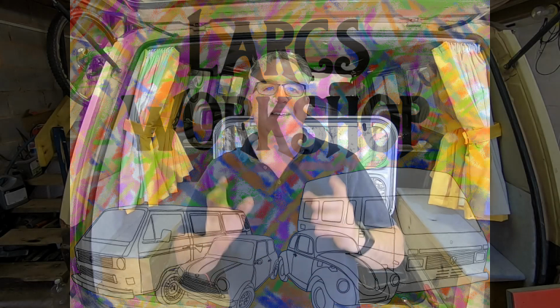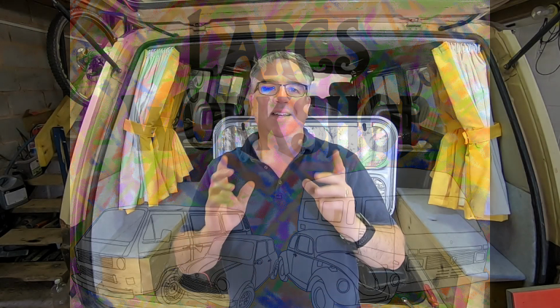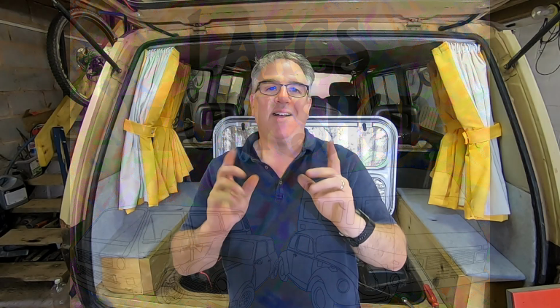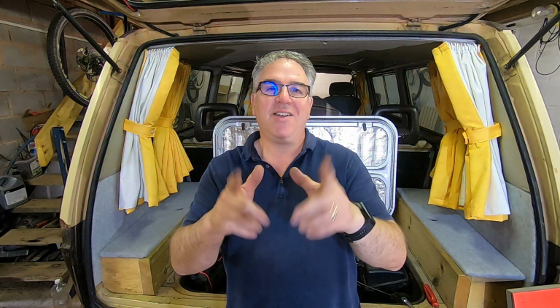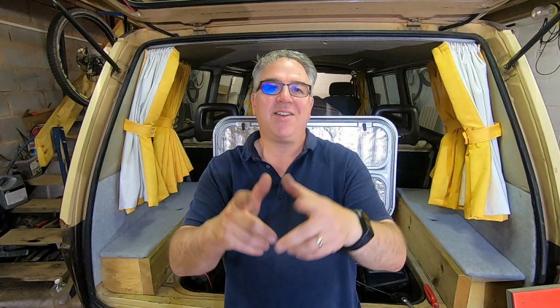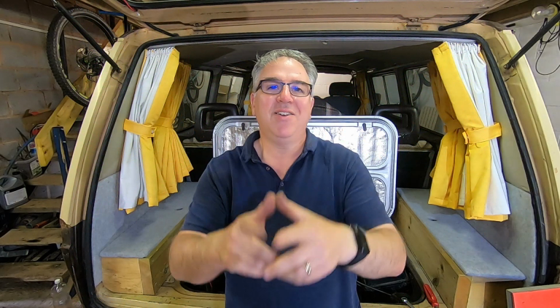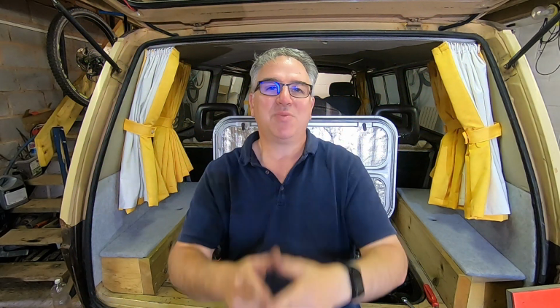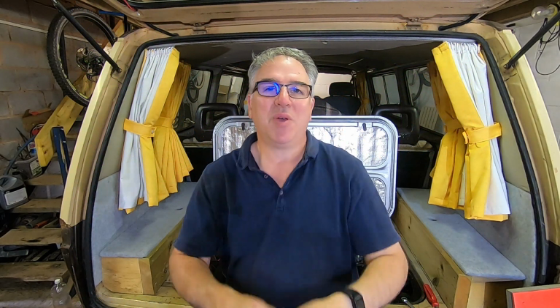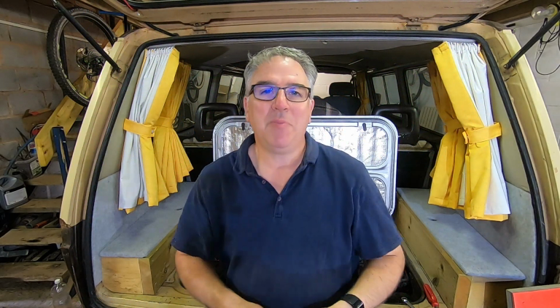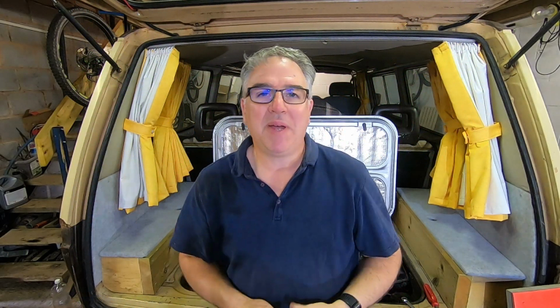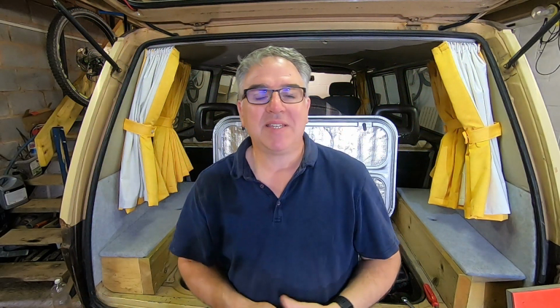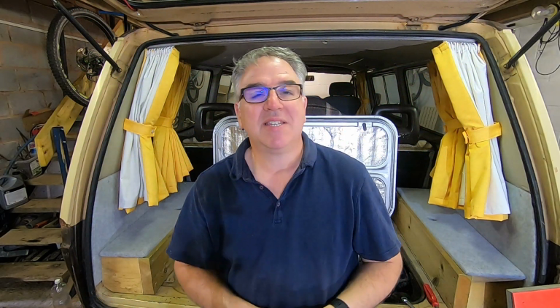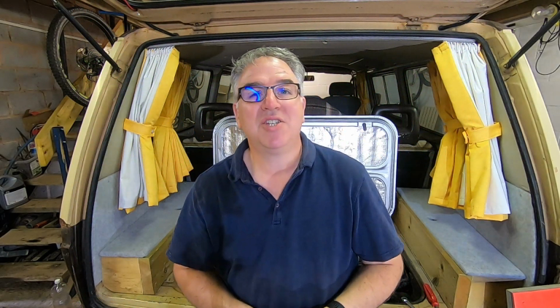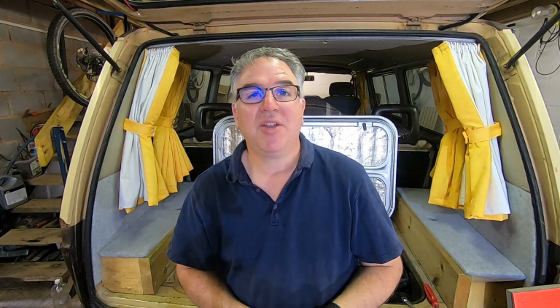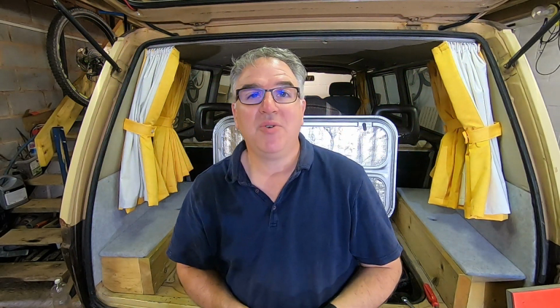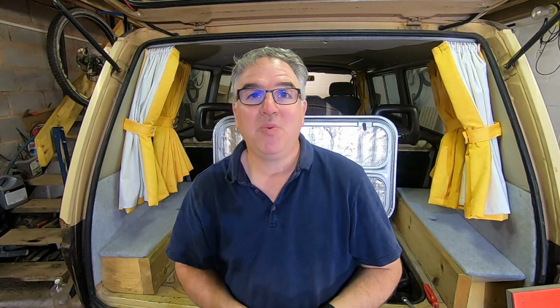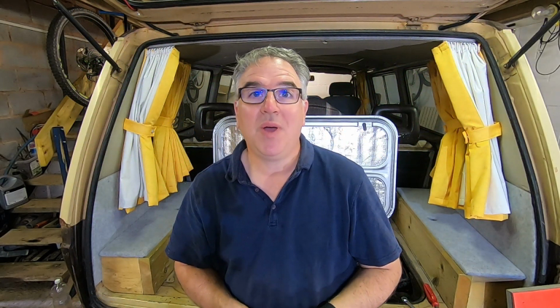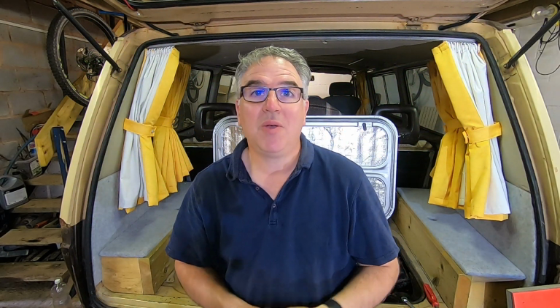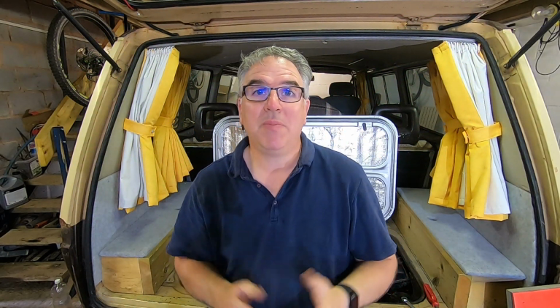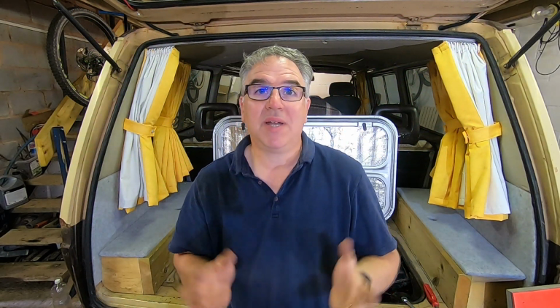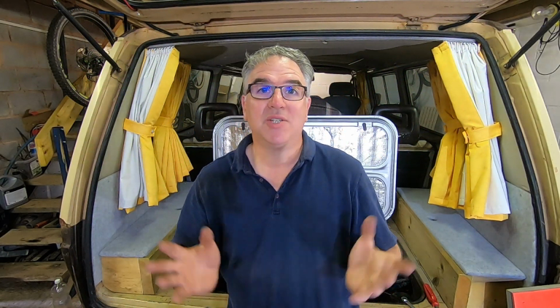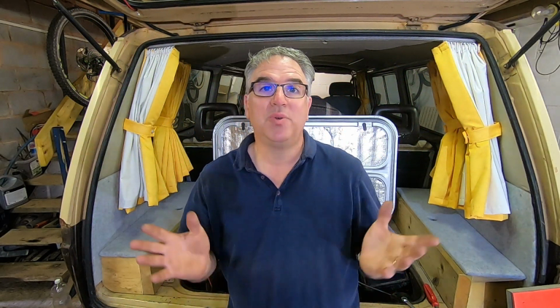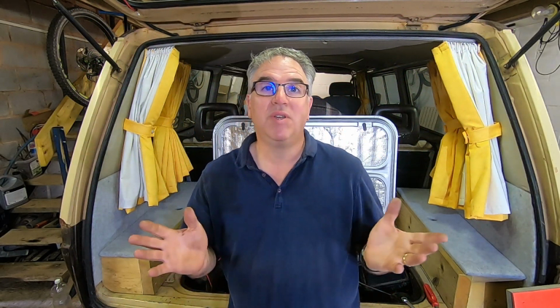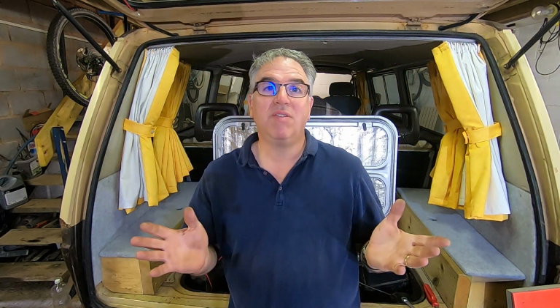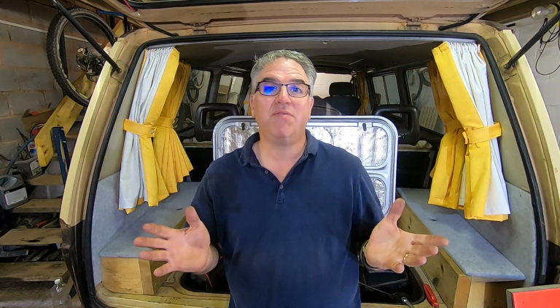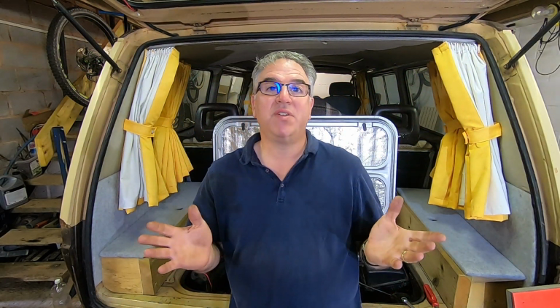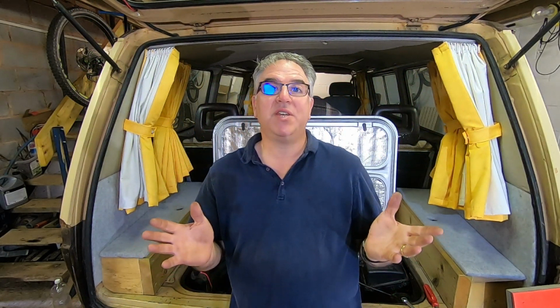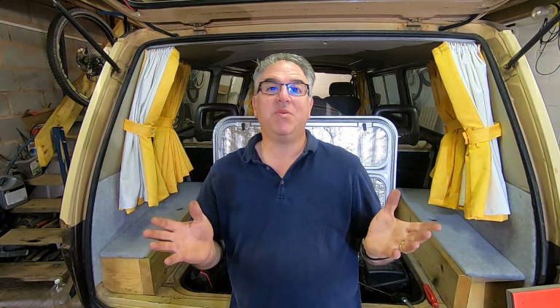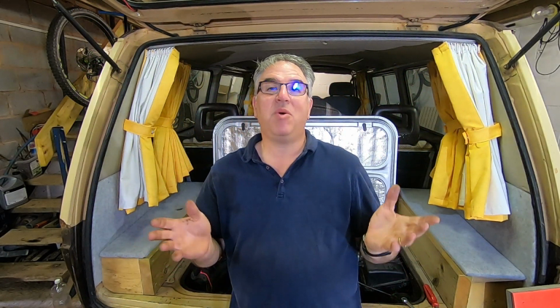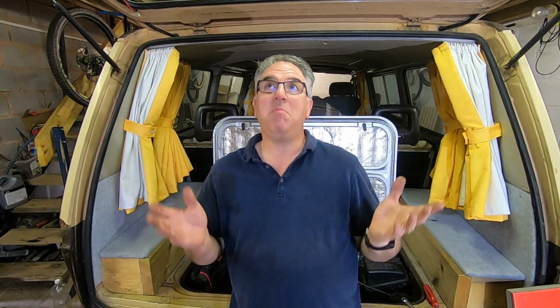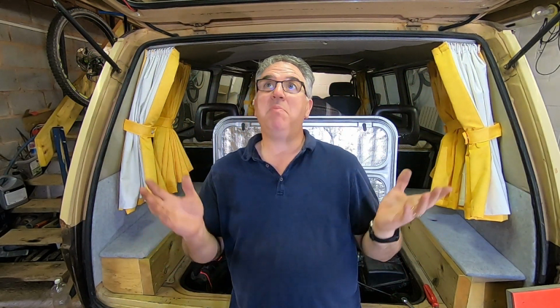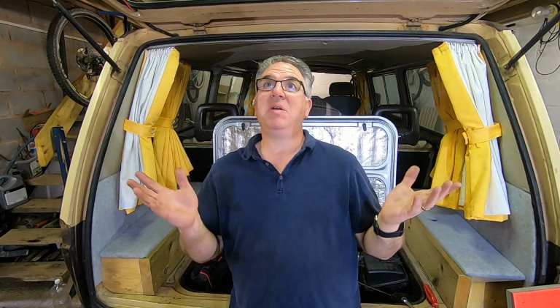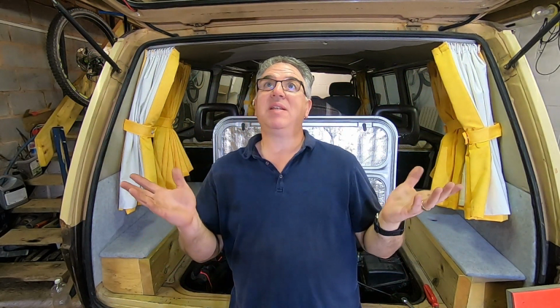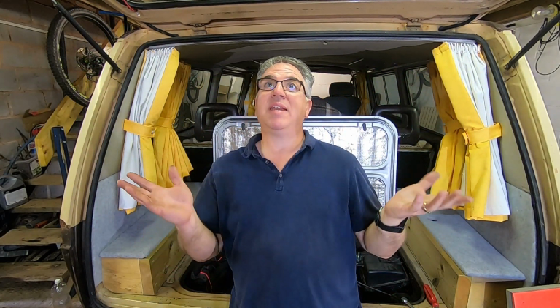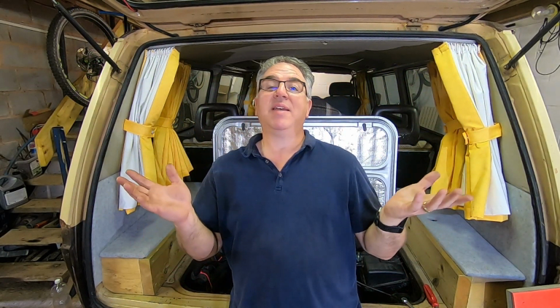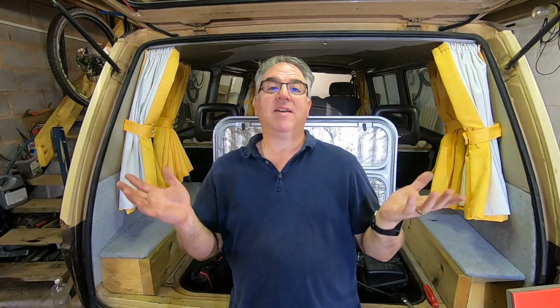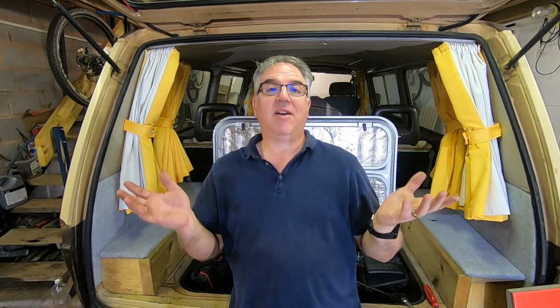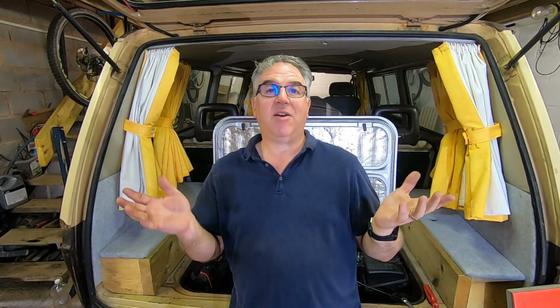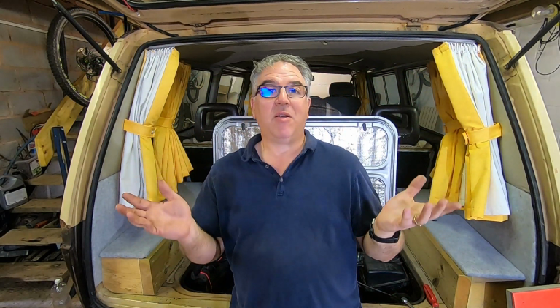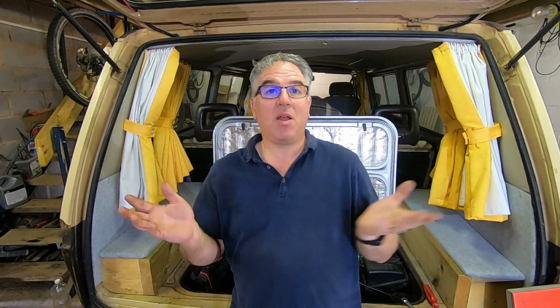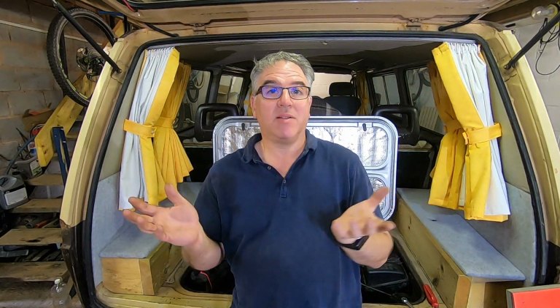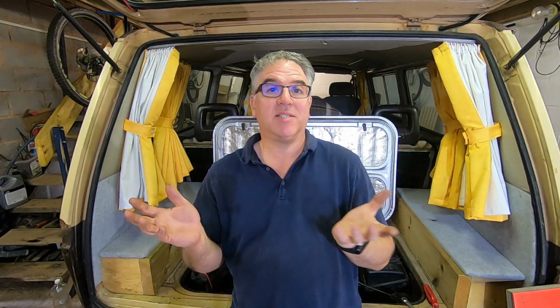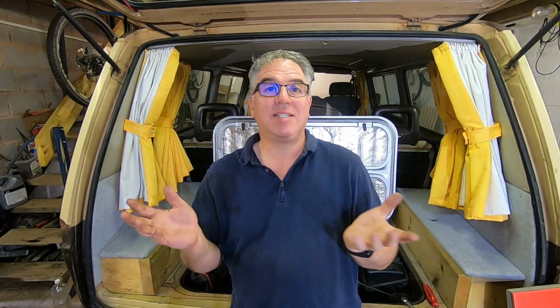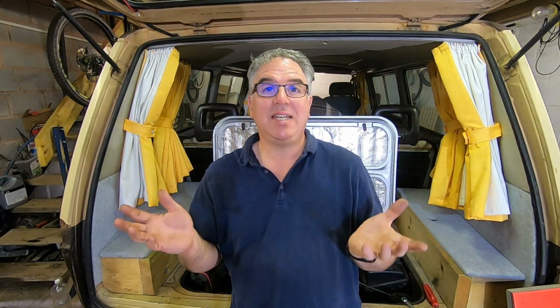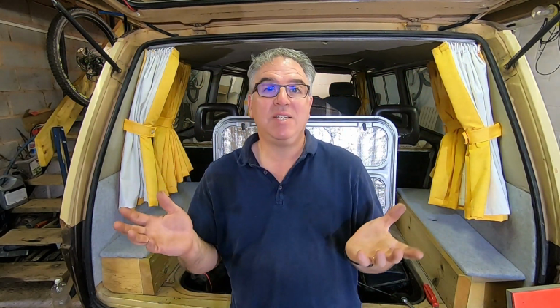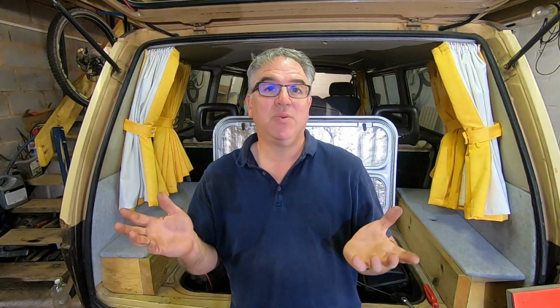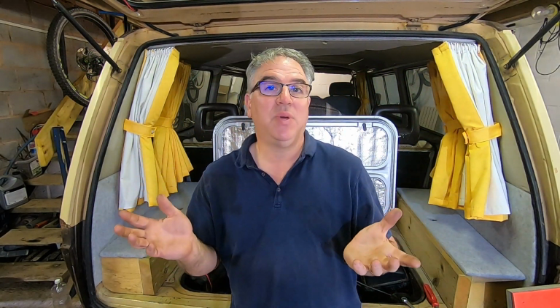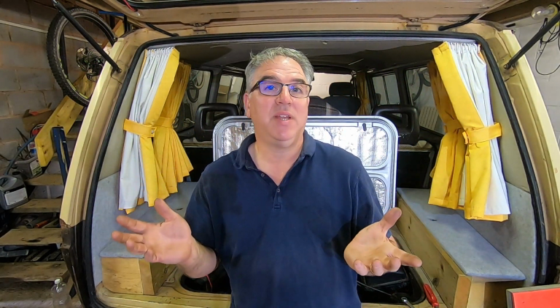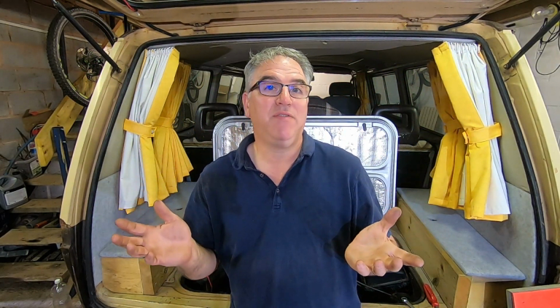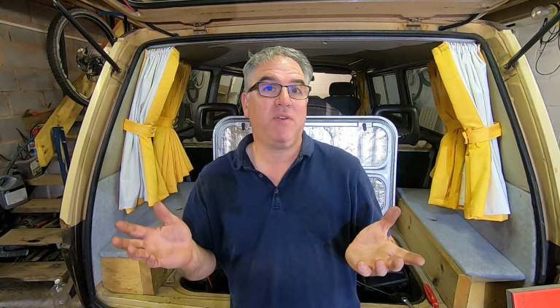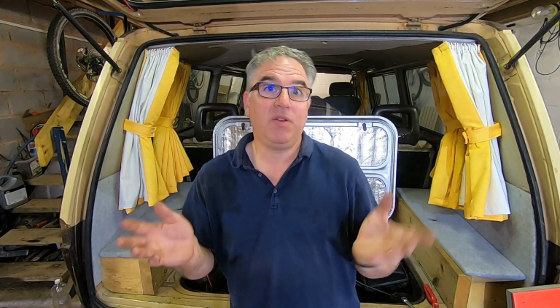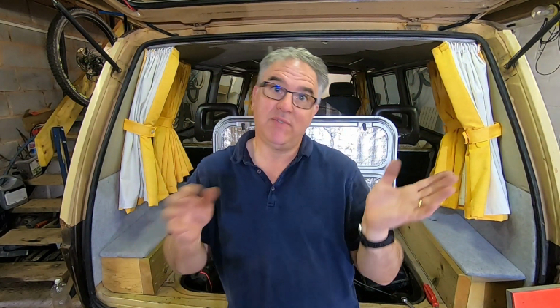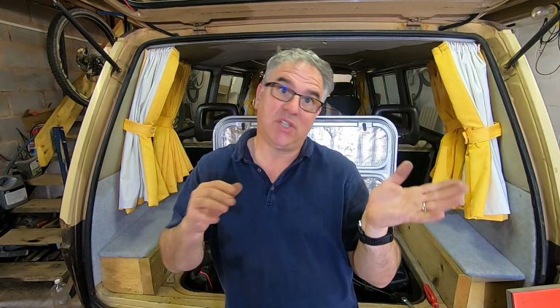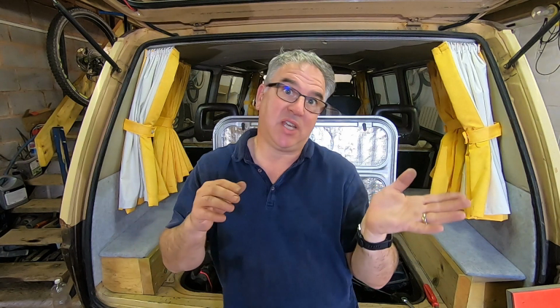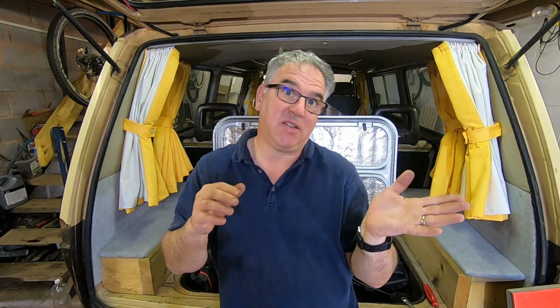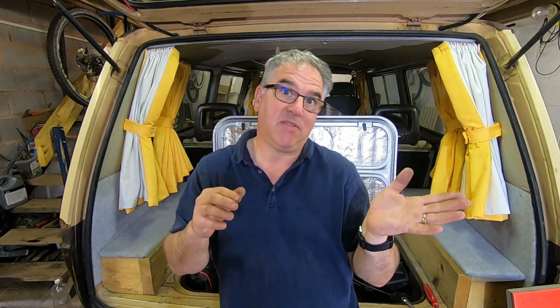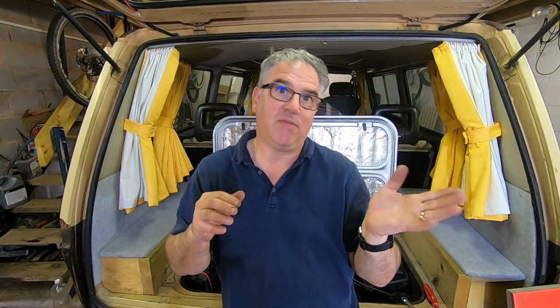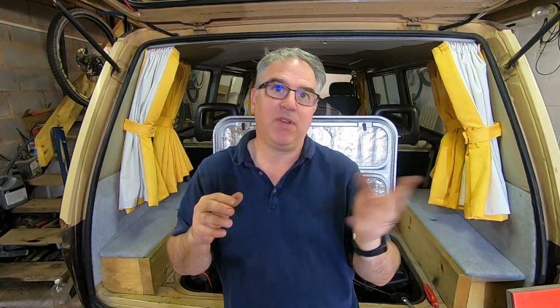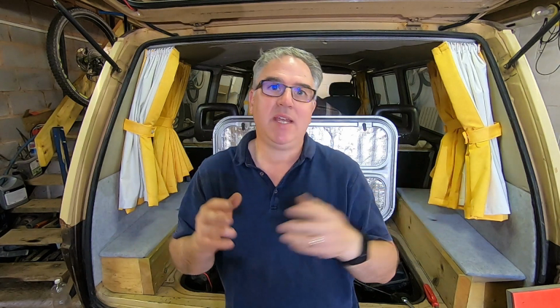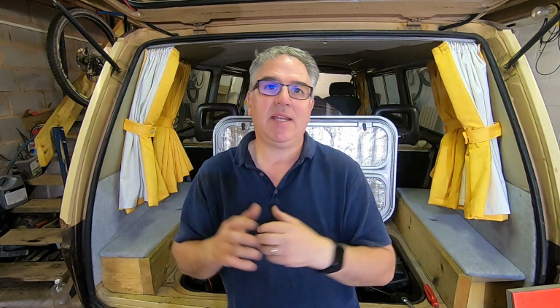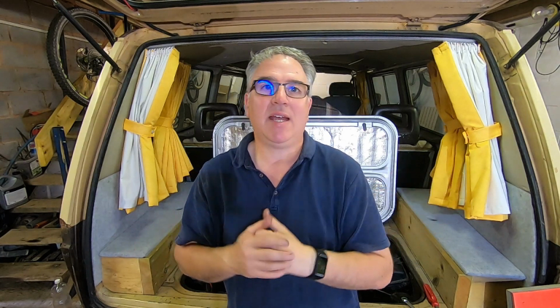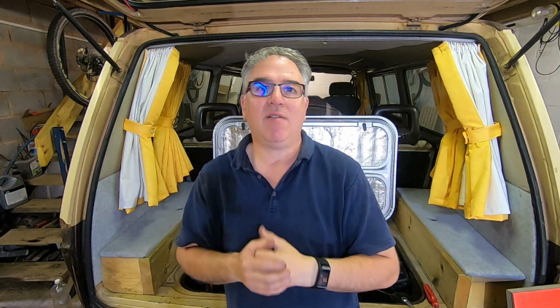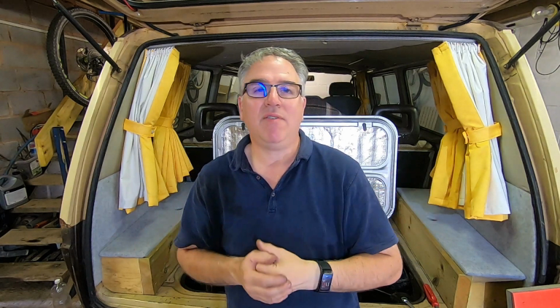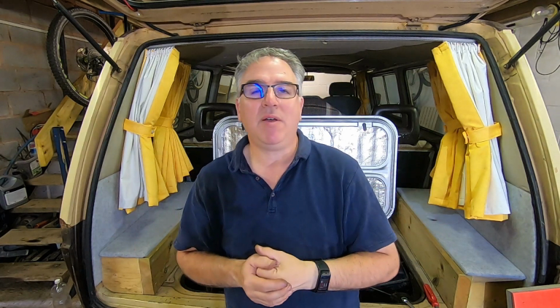Hi guys, welcome back to the channel. Welcome back to another video on Bugly, our T25 T3 Caraval.